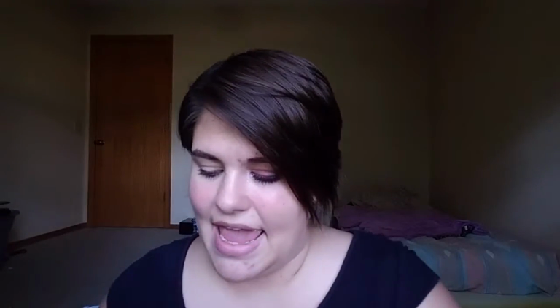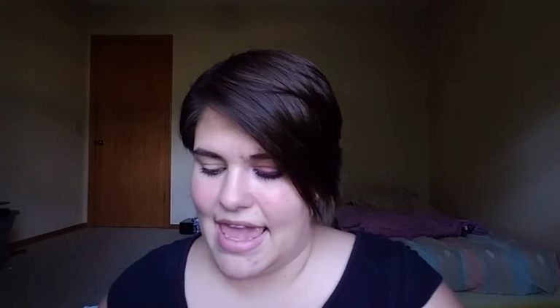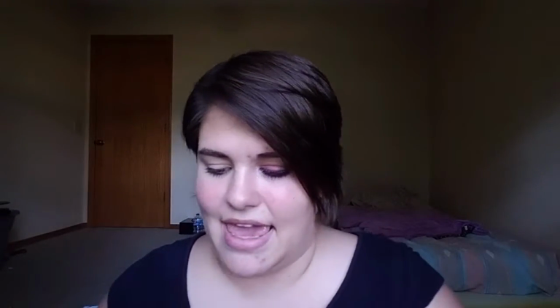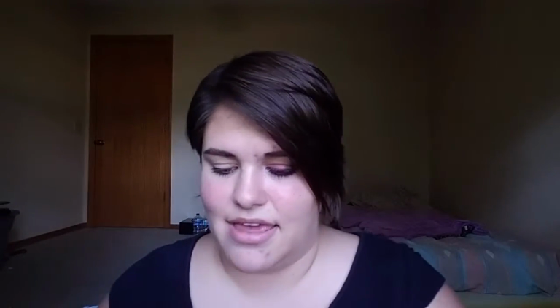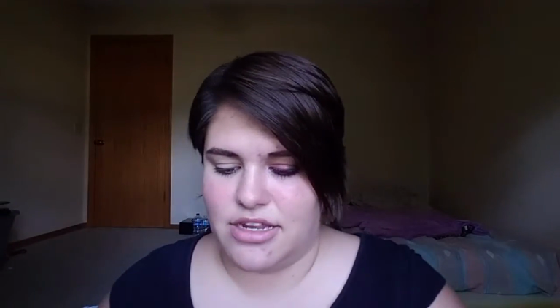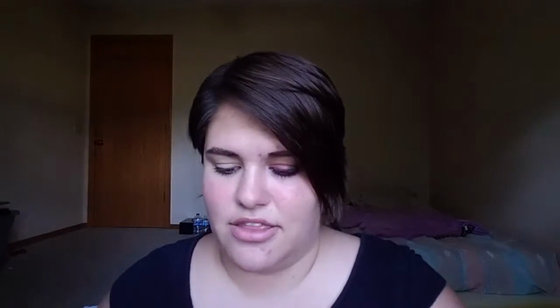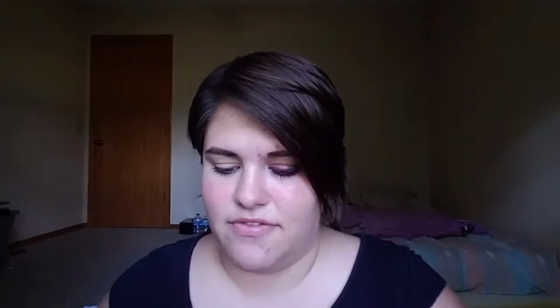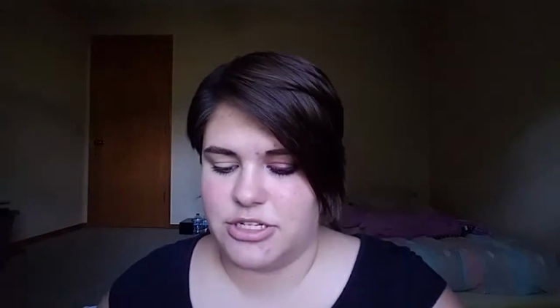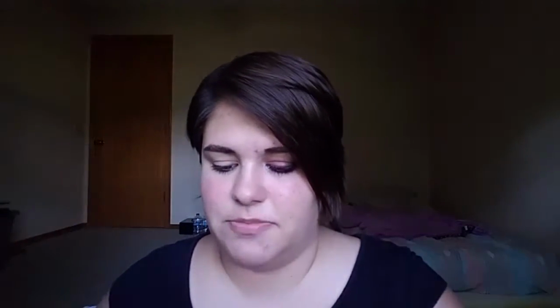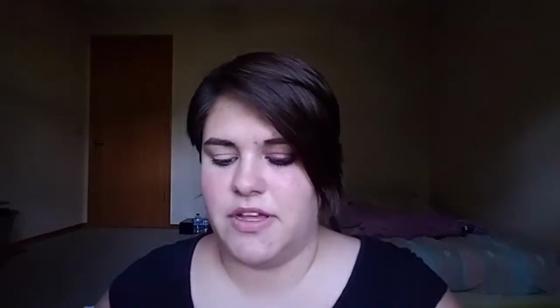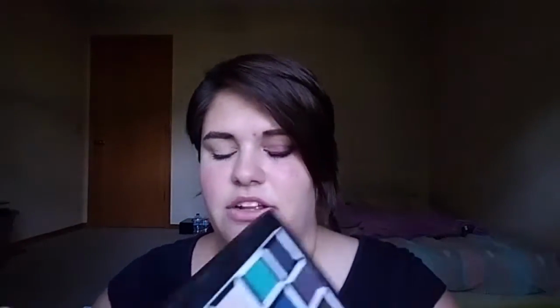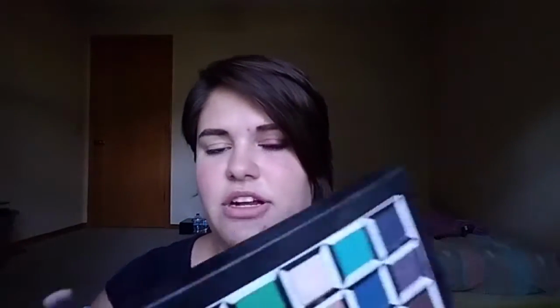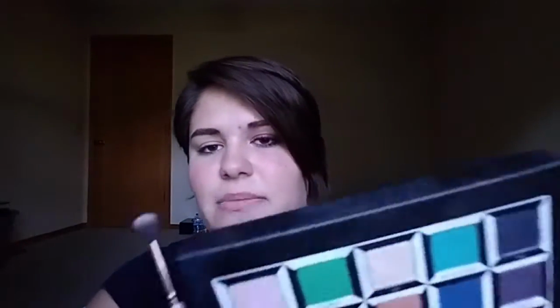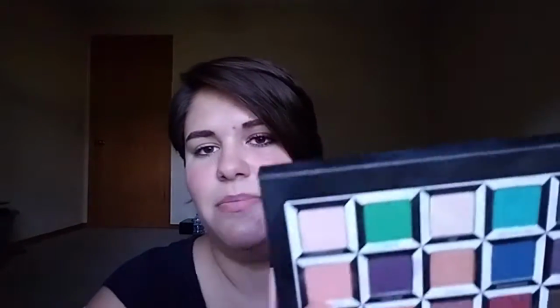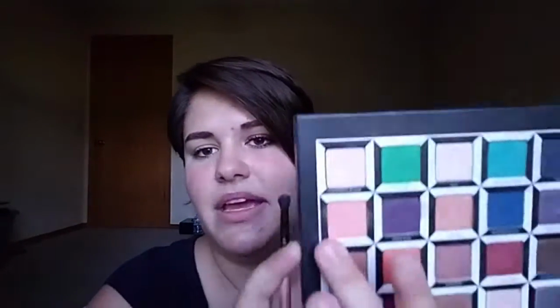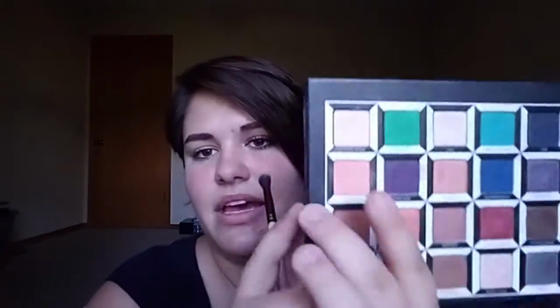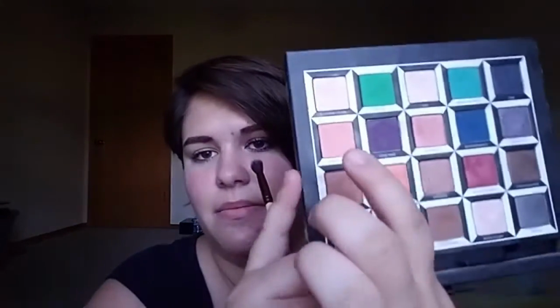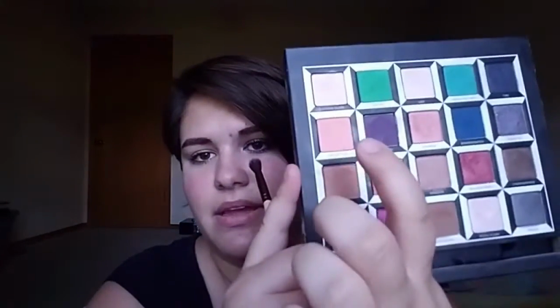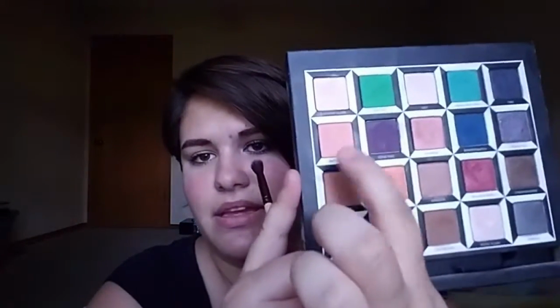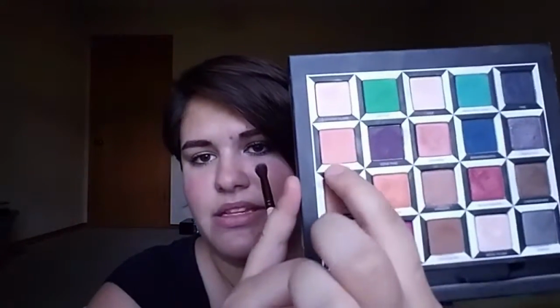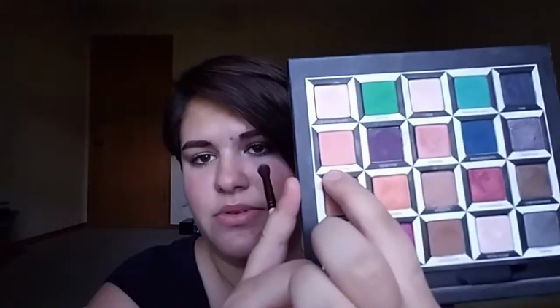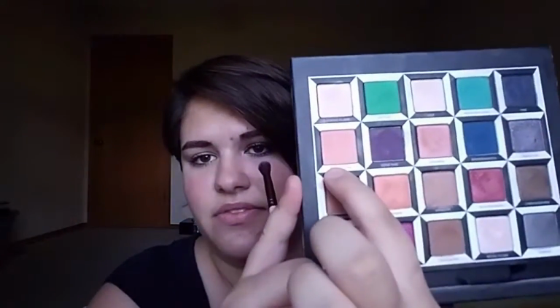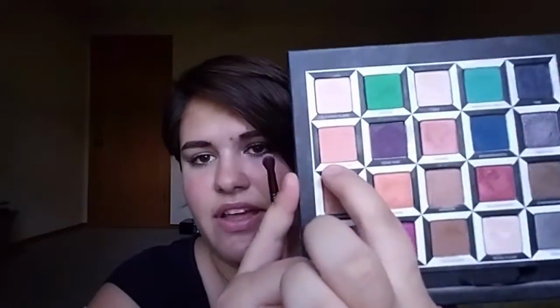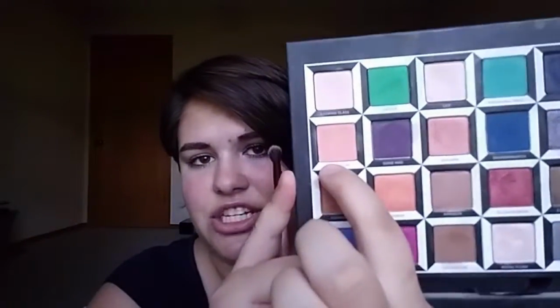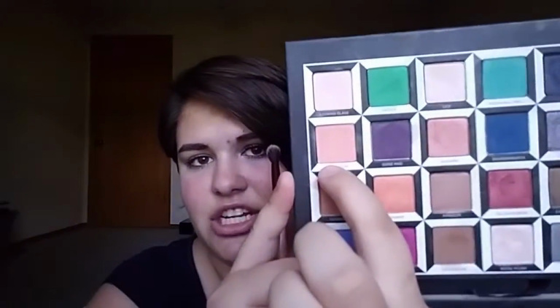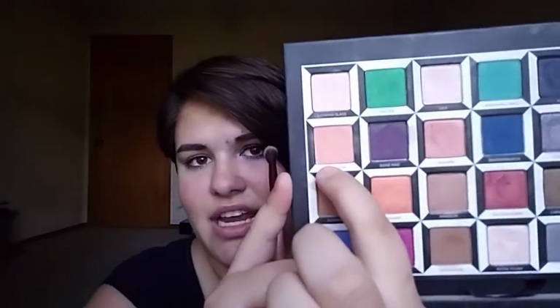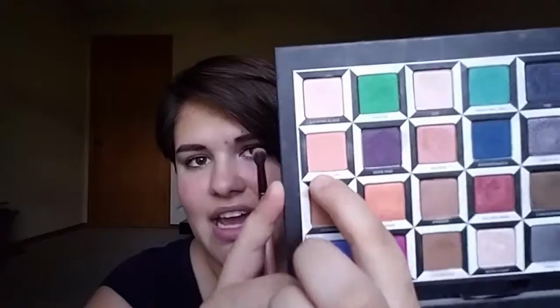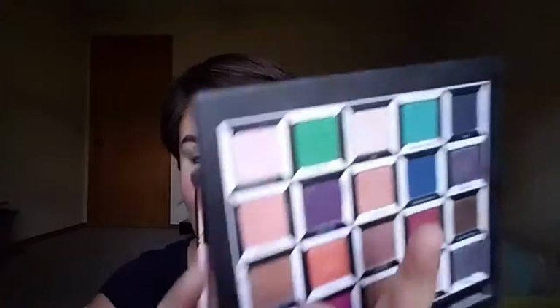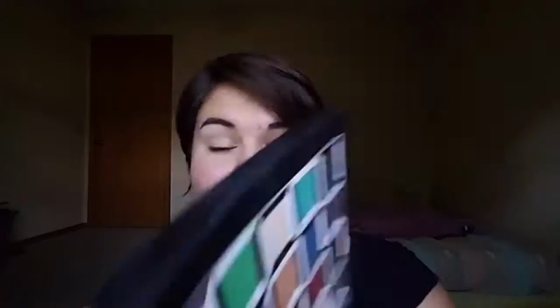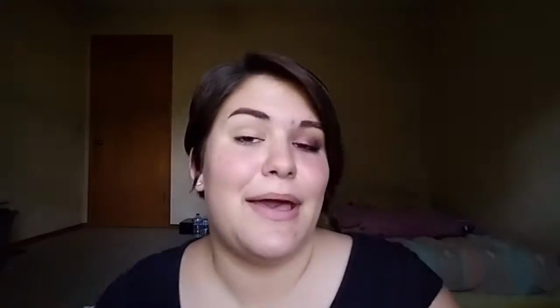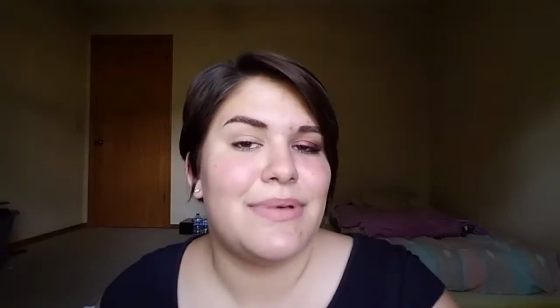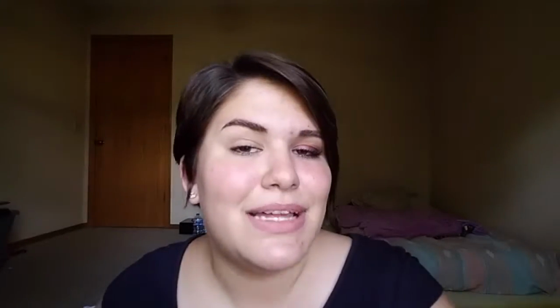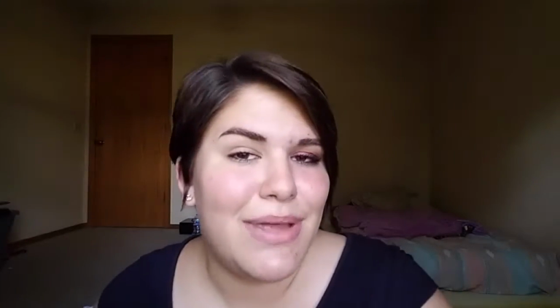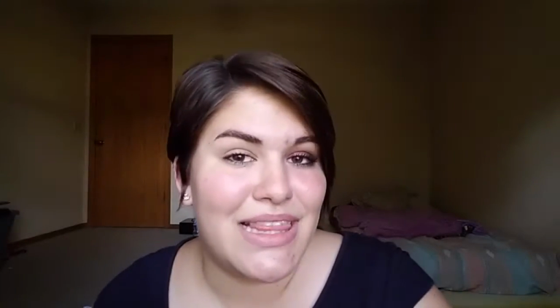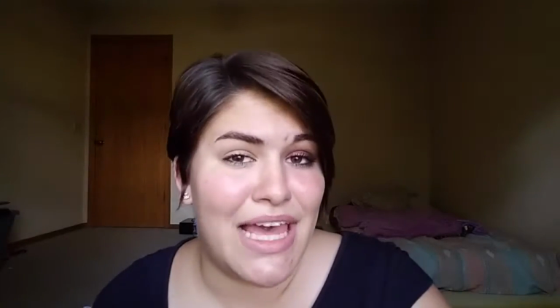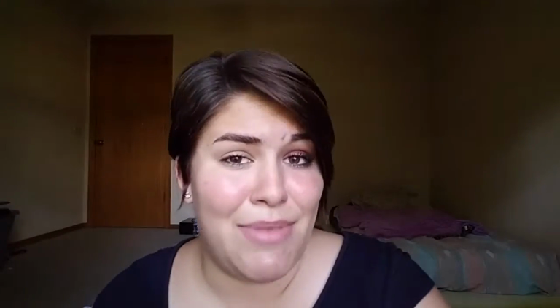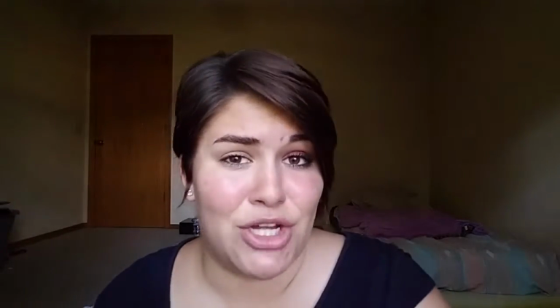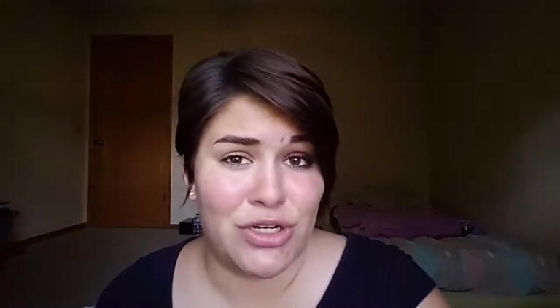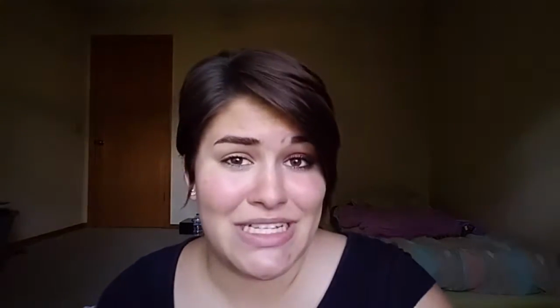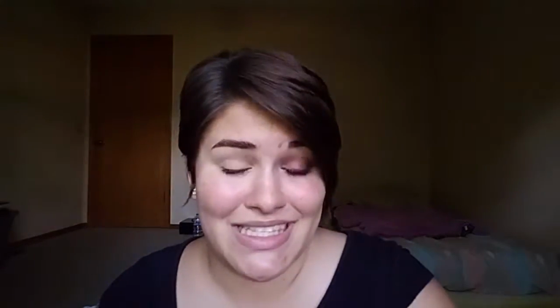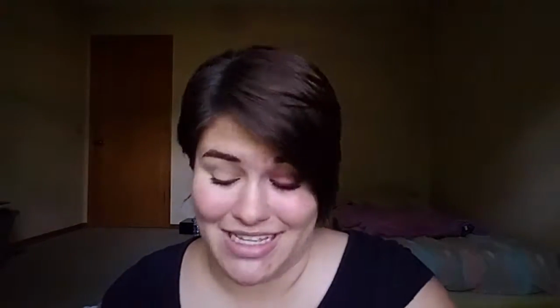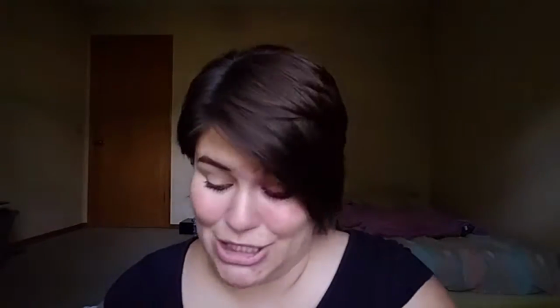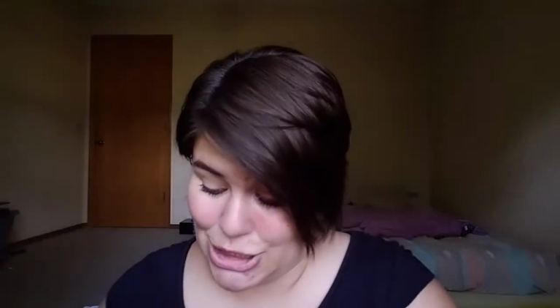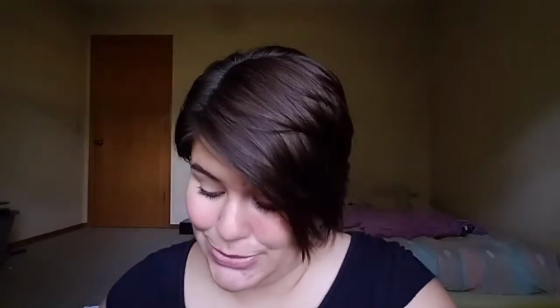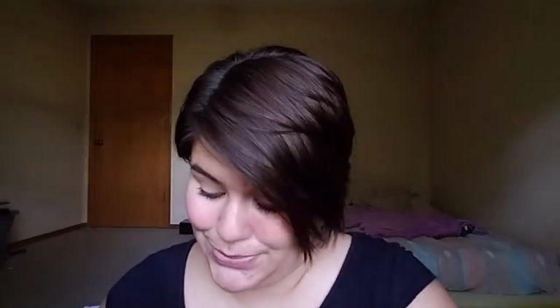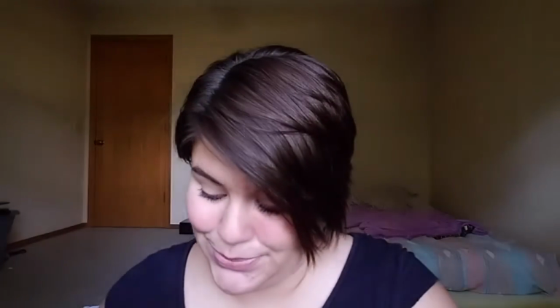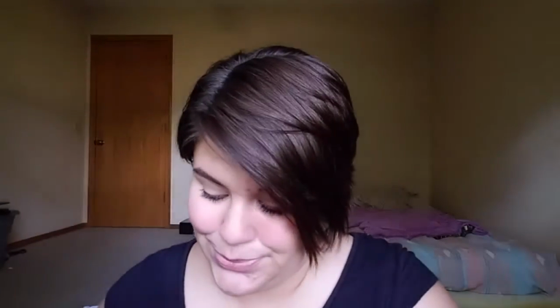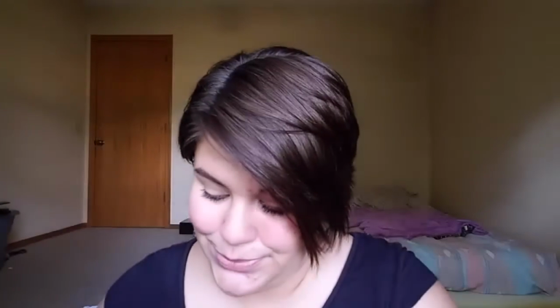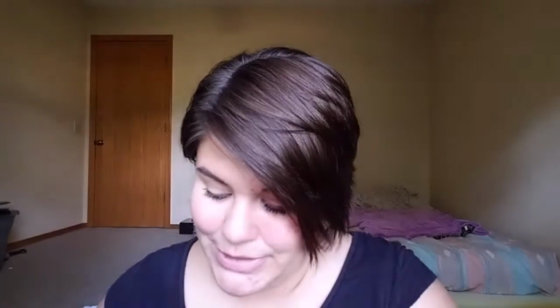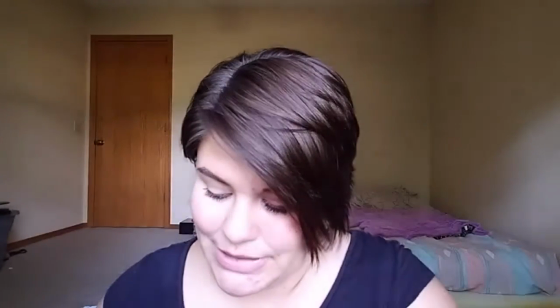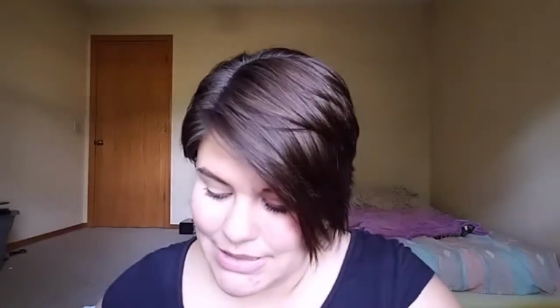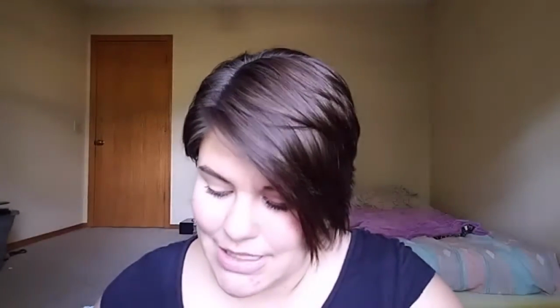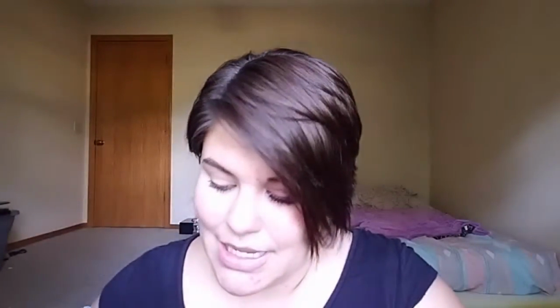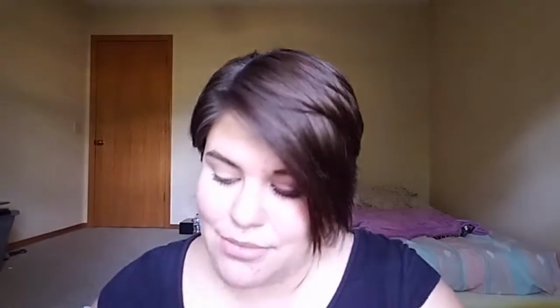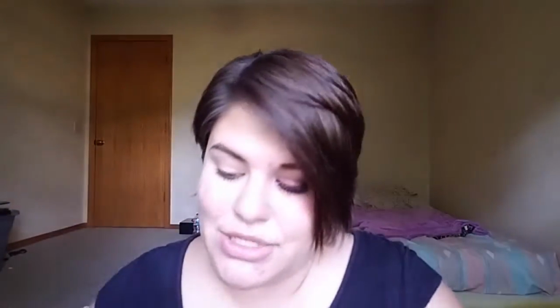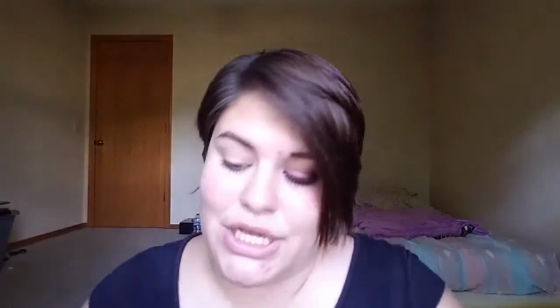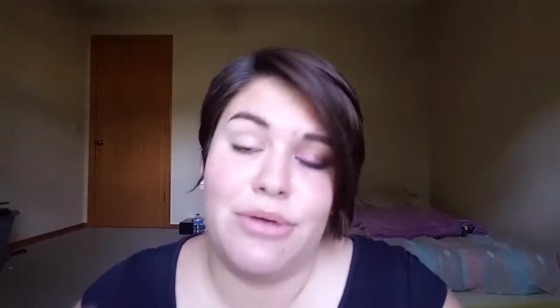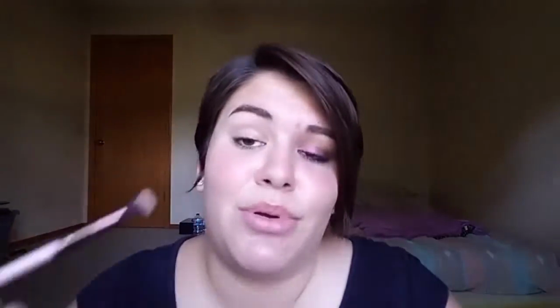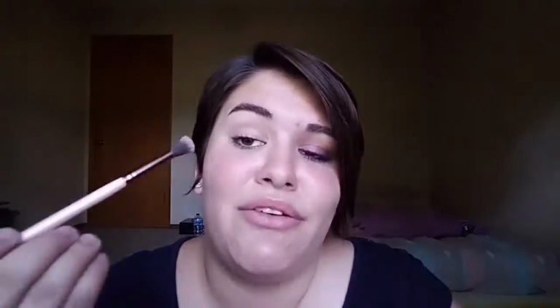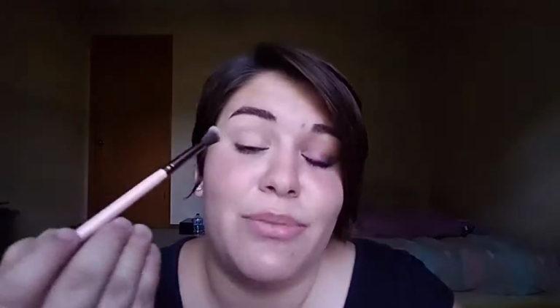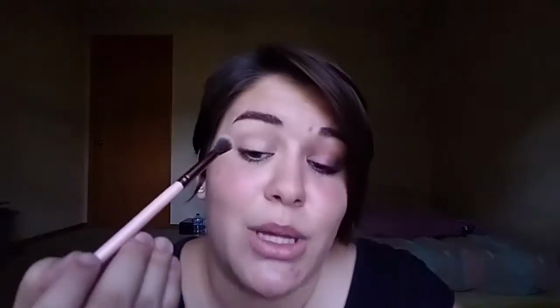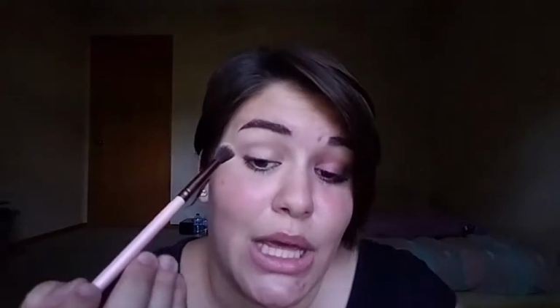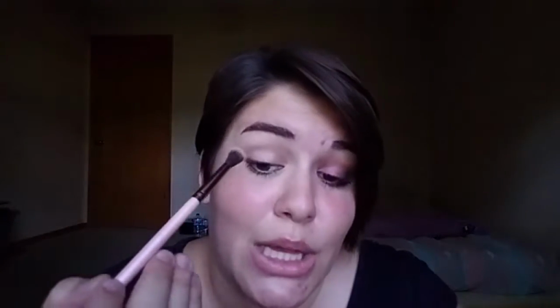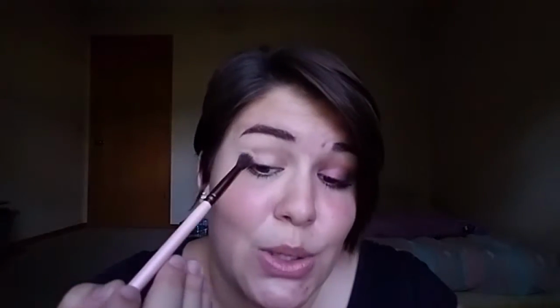The first color I'm going to pick up is Reflection and I'm going to make that my crease color. I'm taking a break from the yellow.